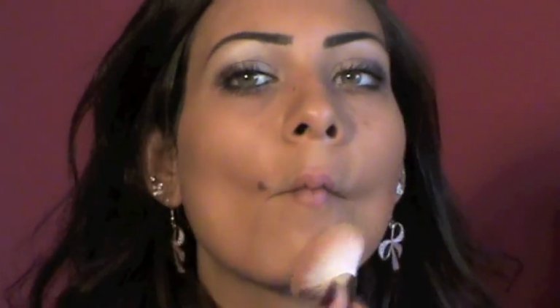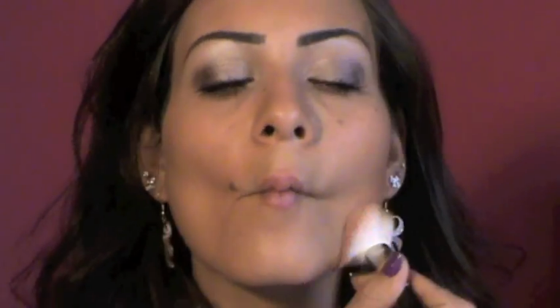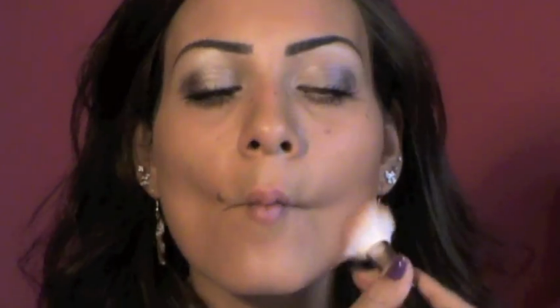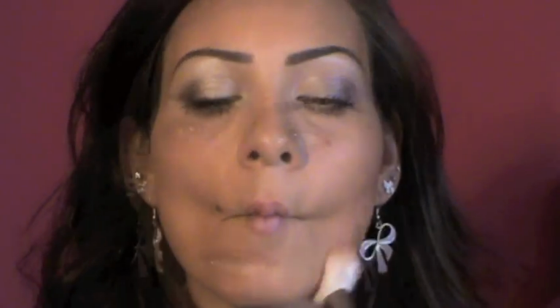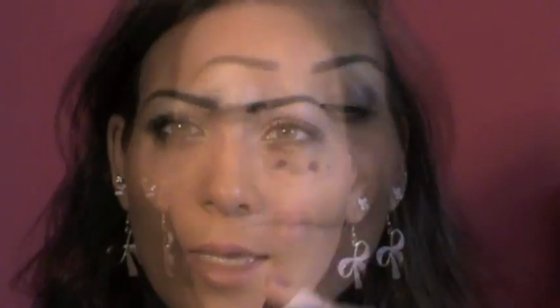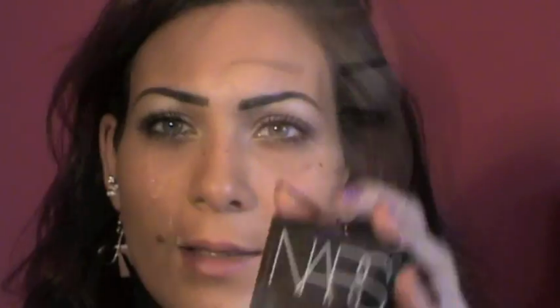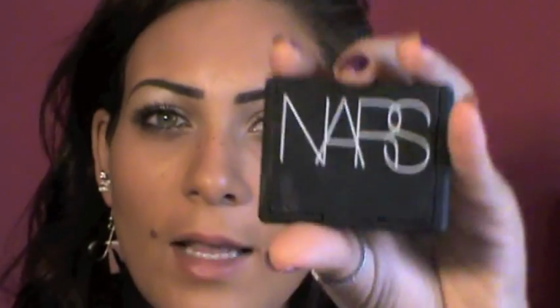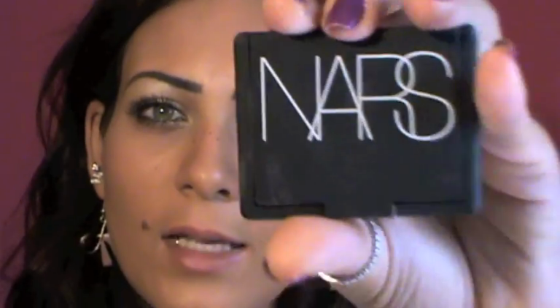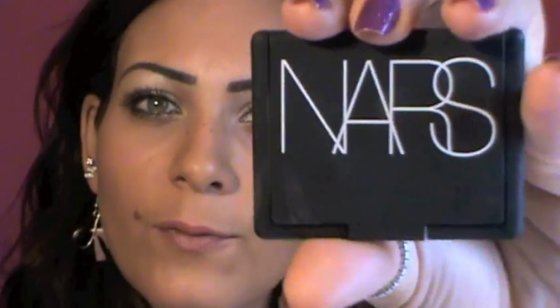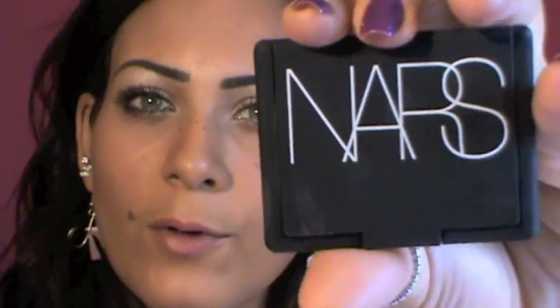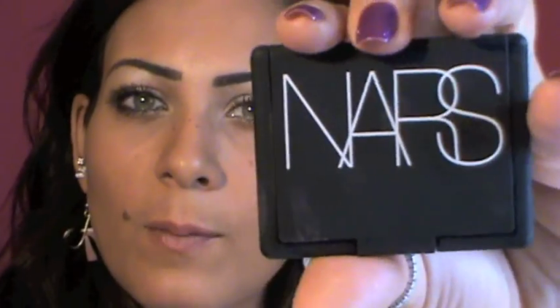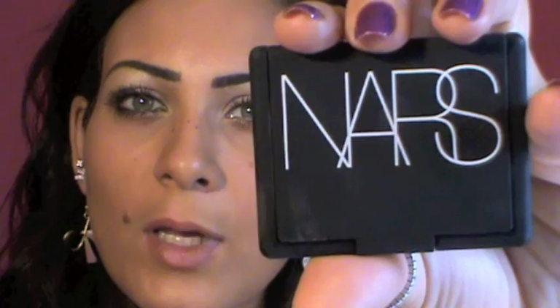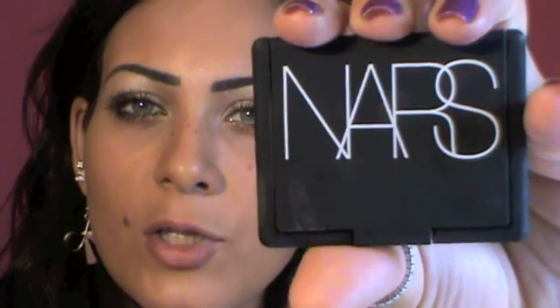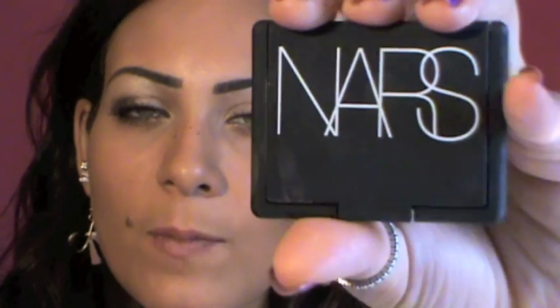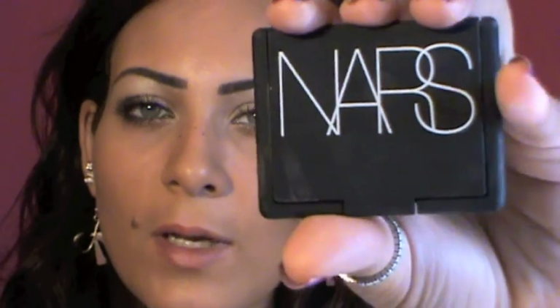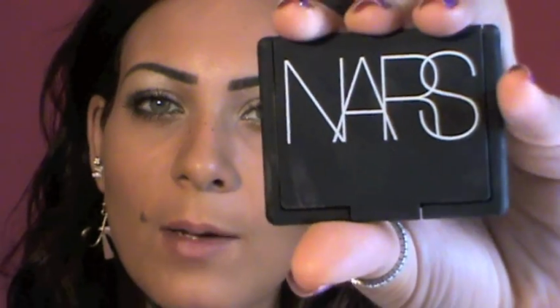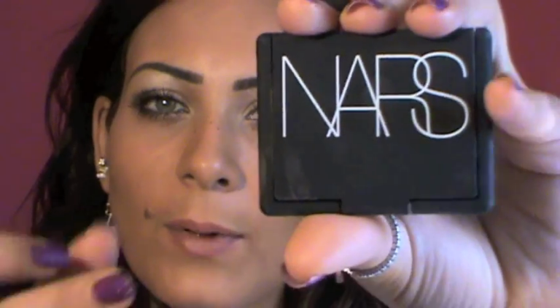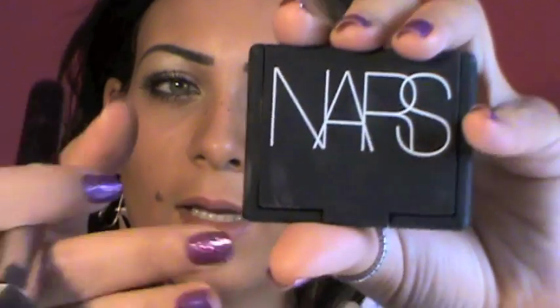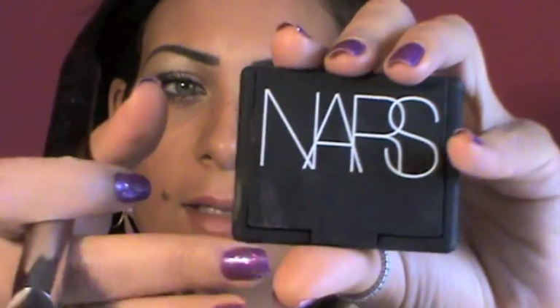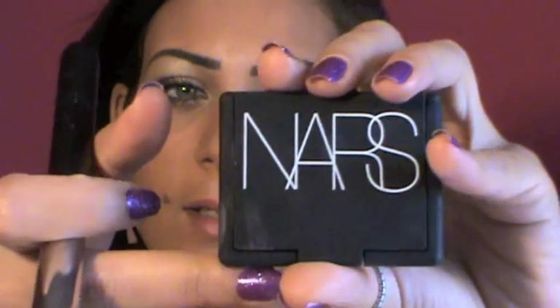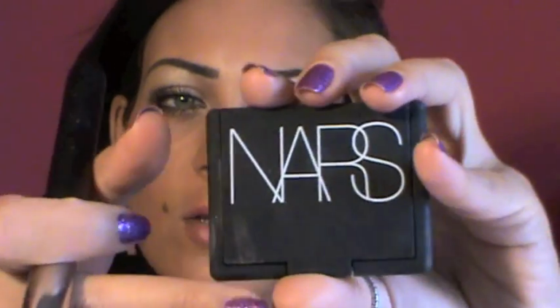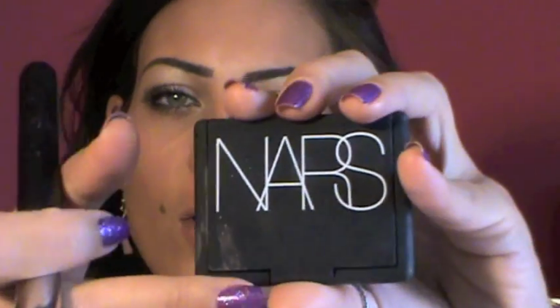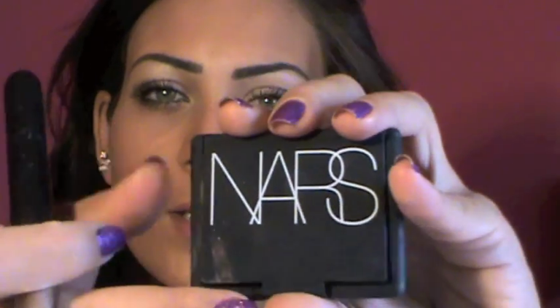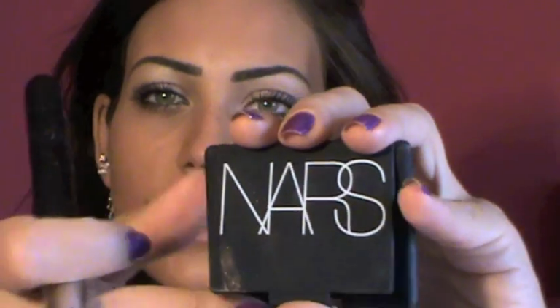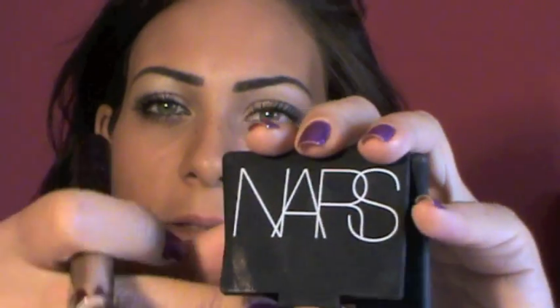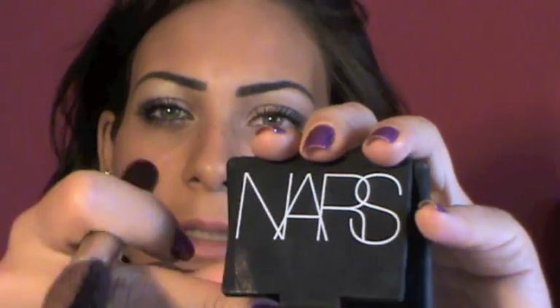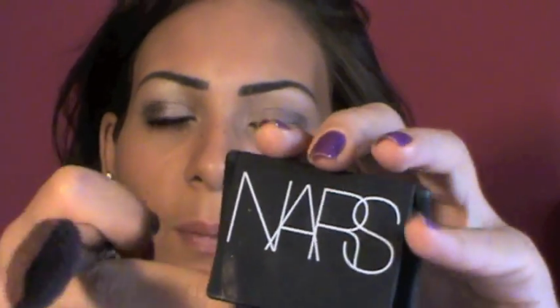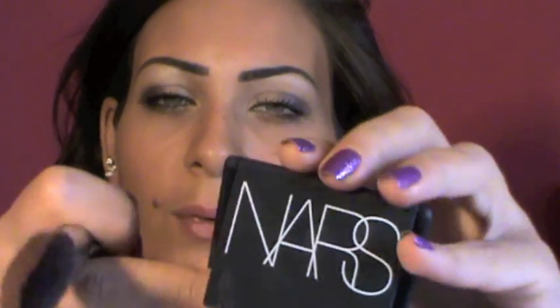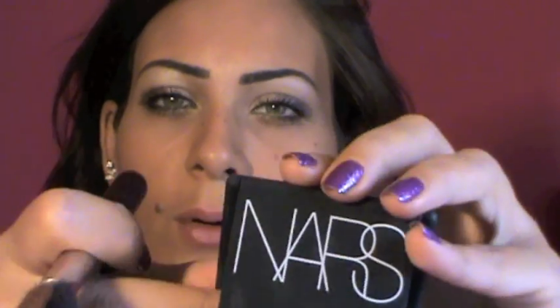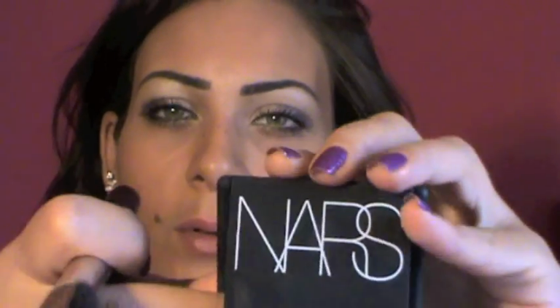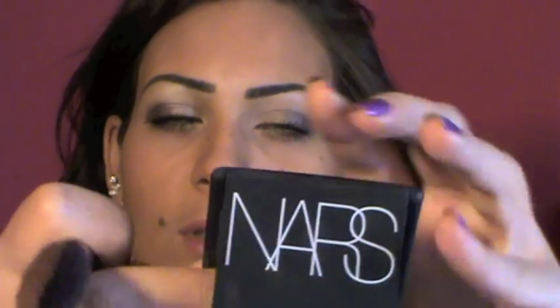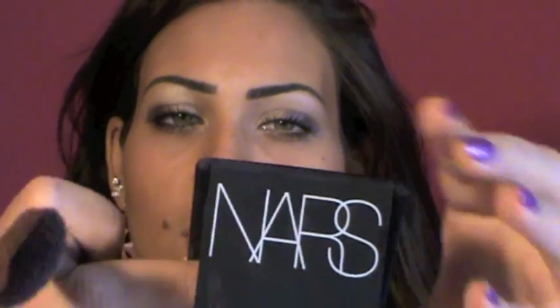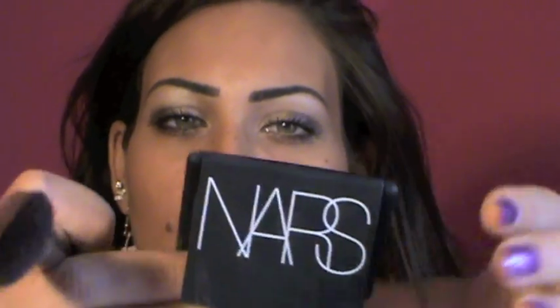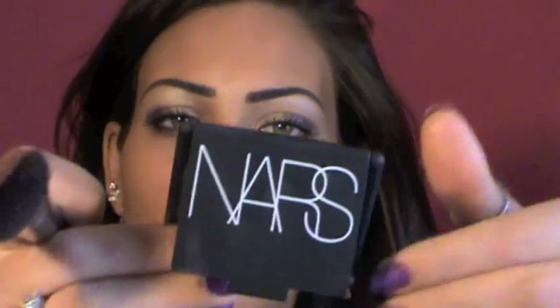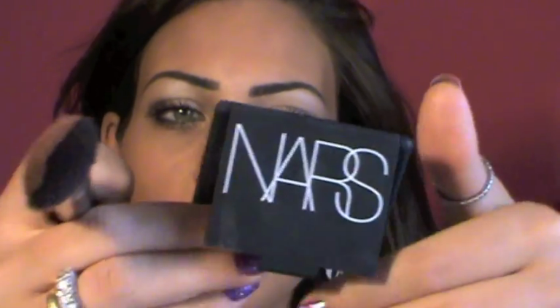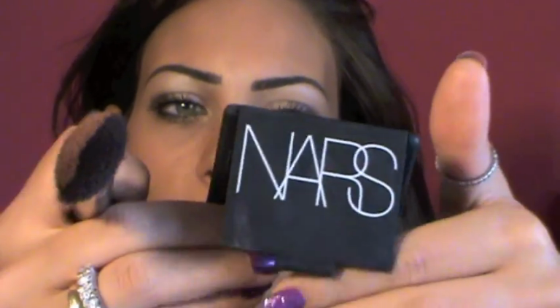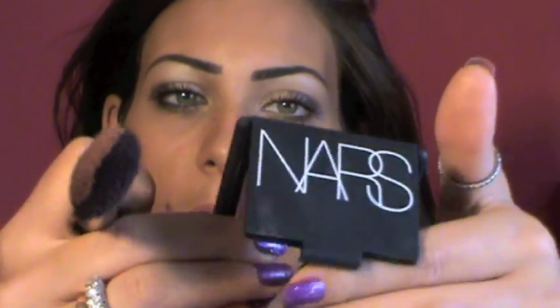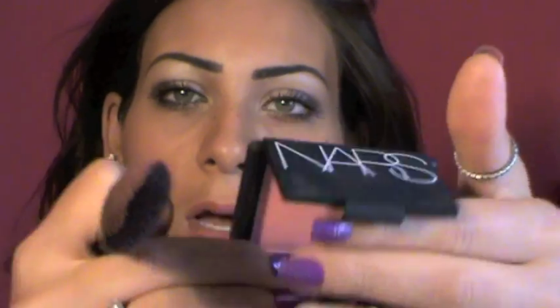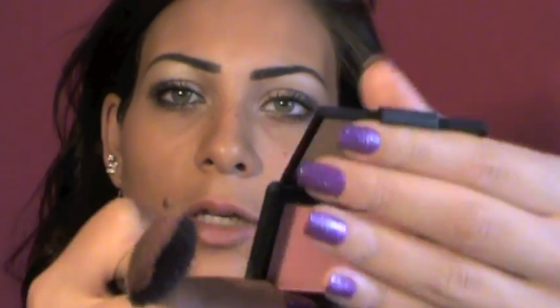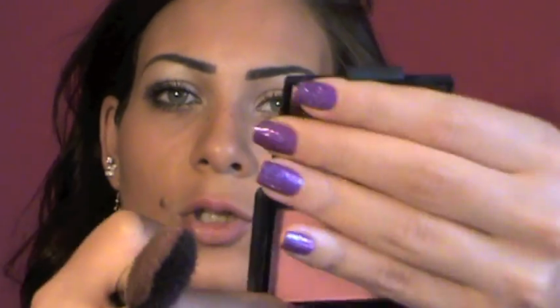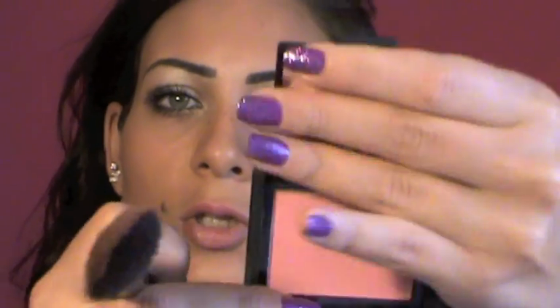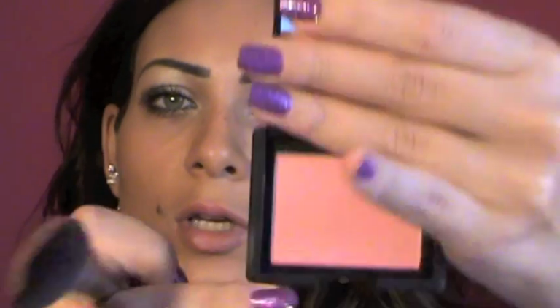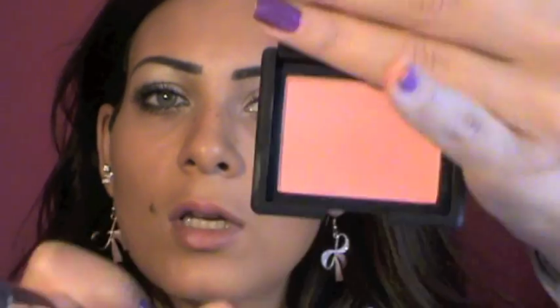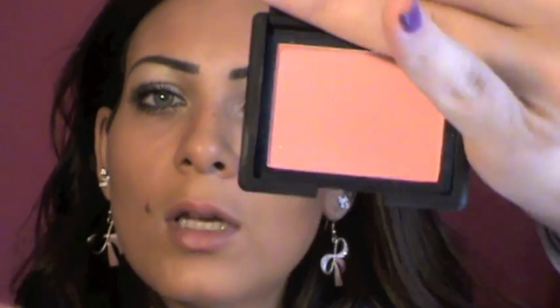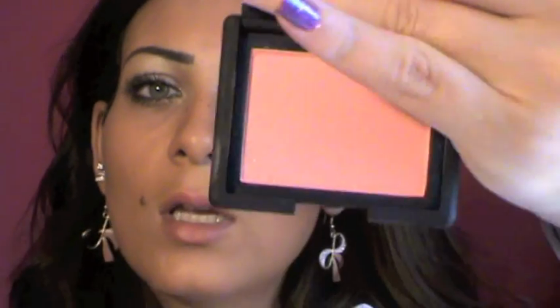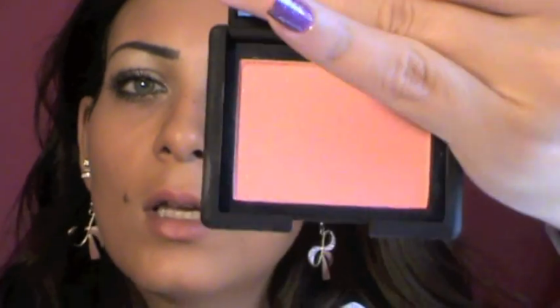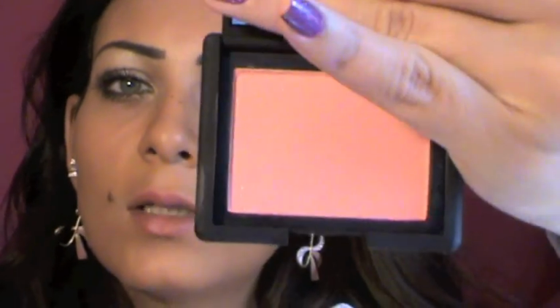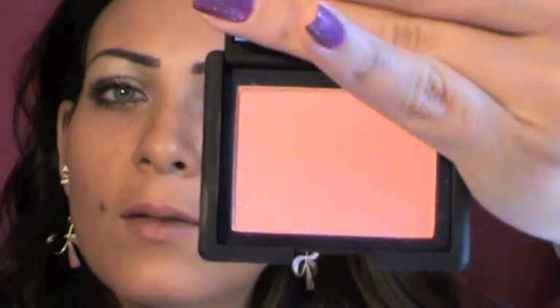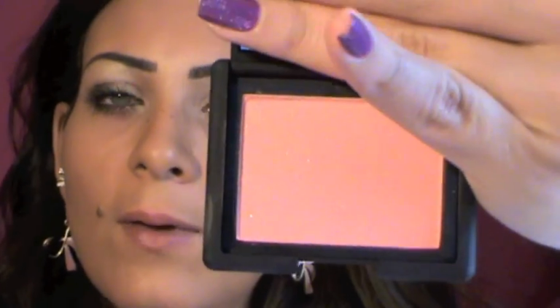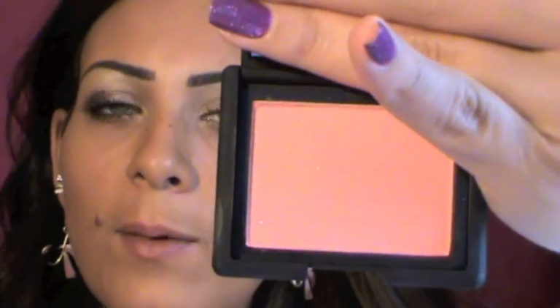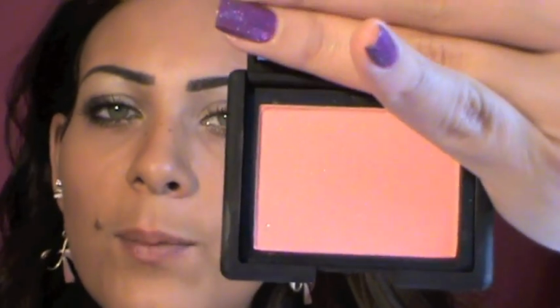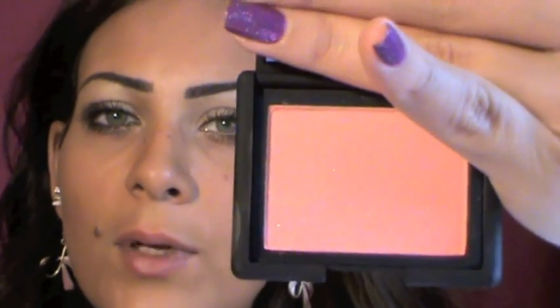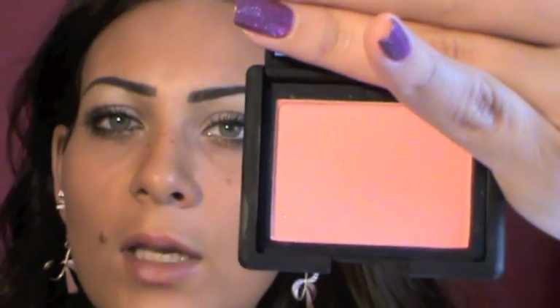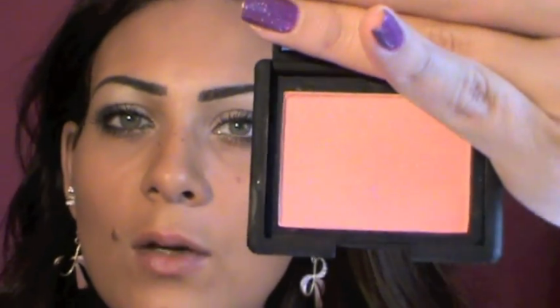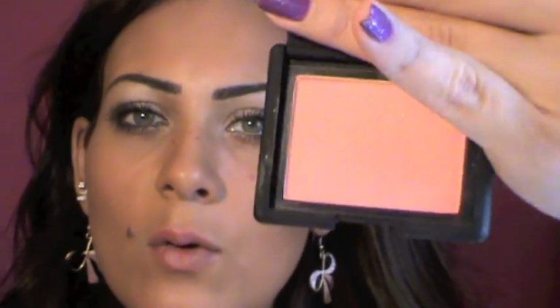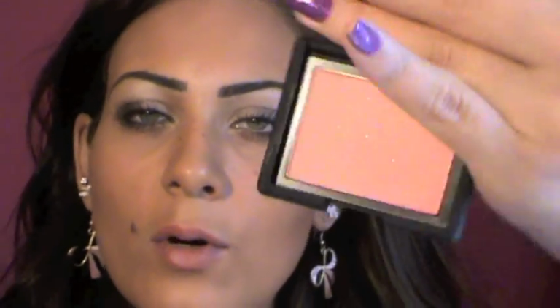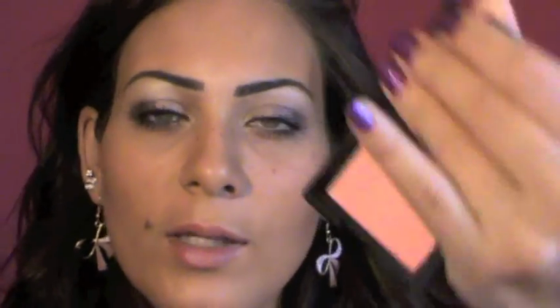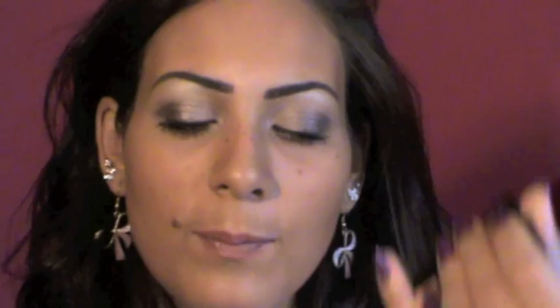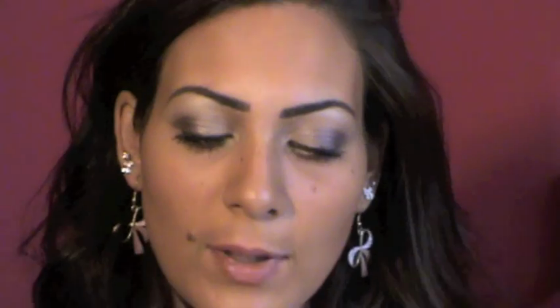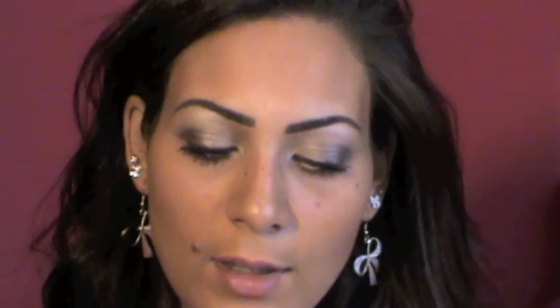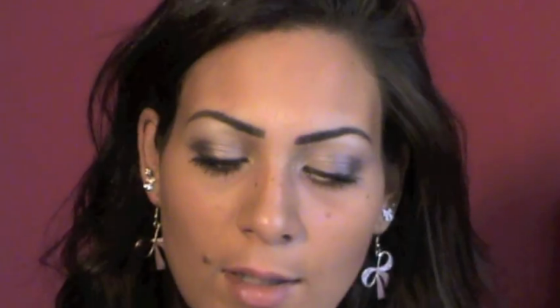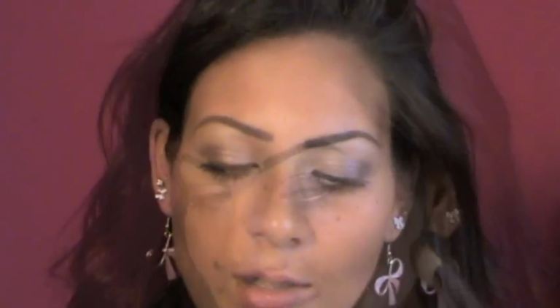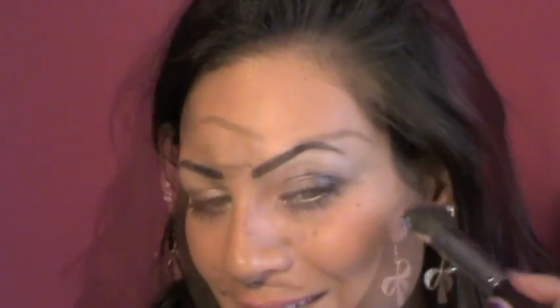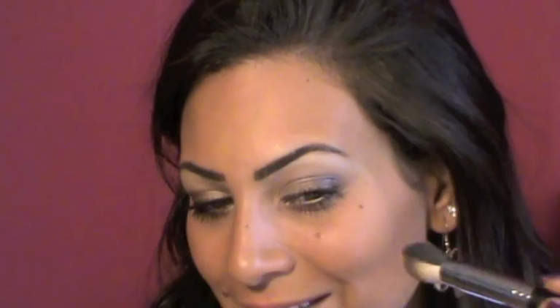And last for the blush, I'm gonna apply NARS Deep Throat blush — it's a very pretty coral-pink color.